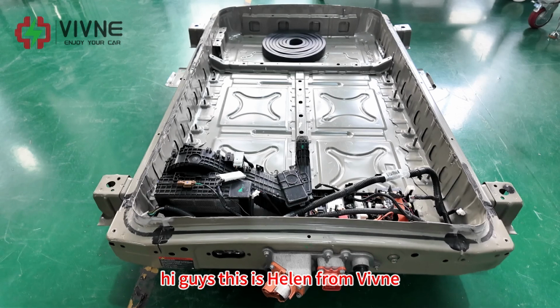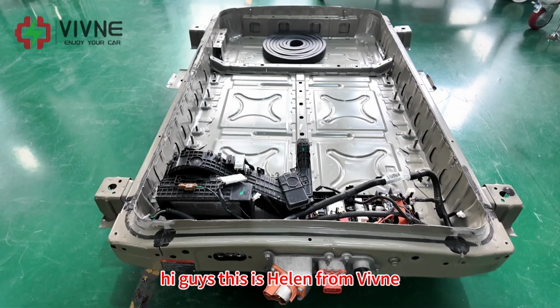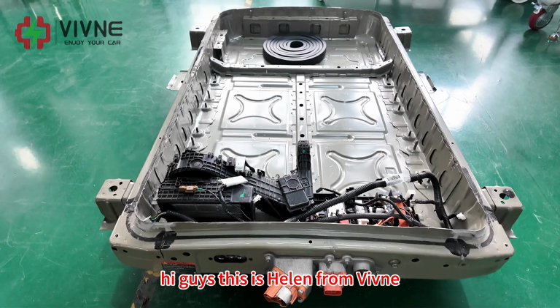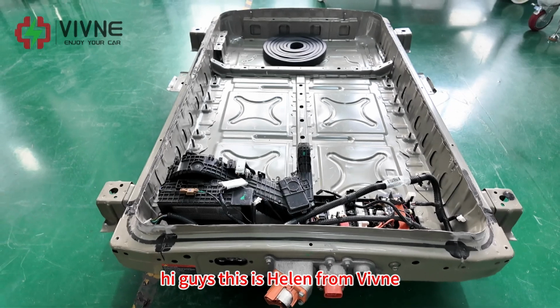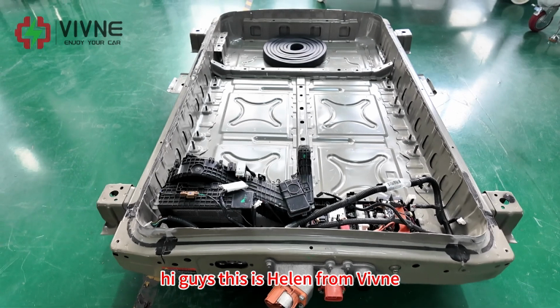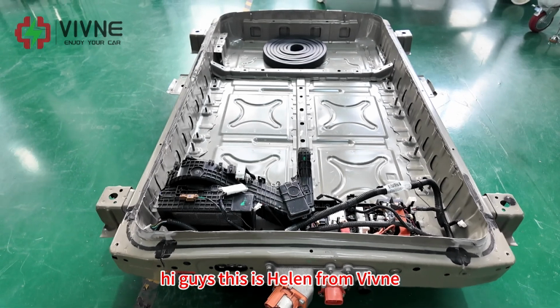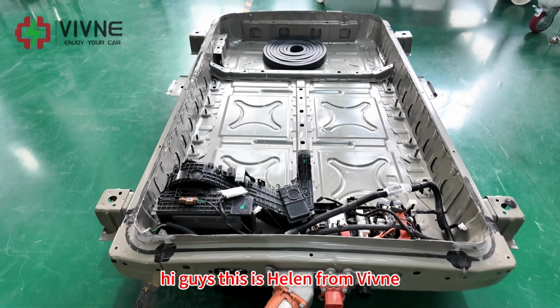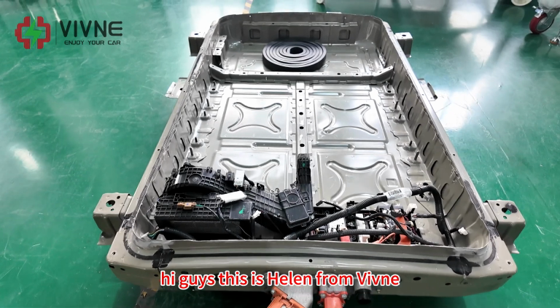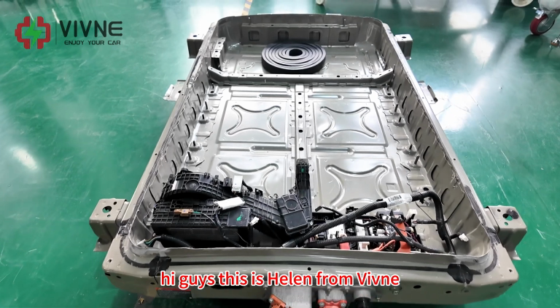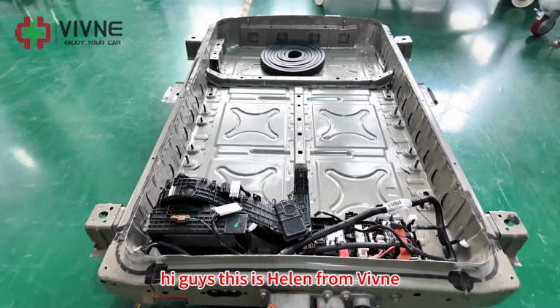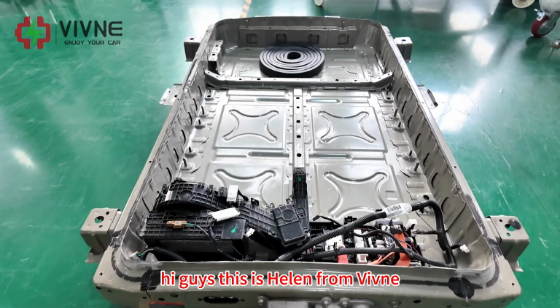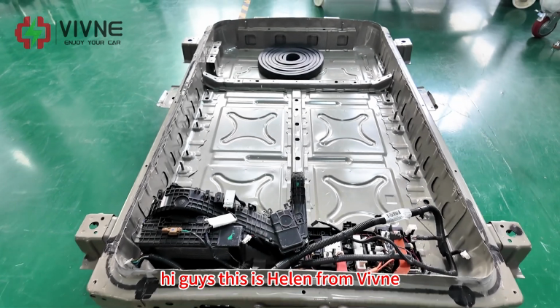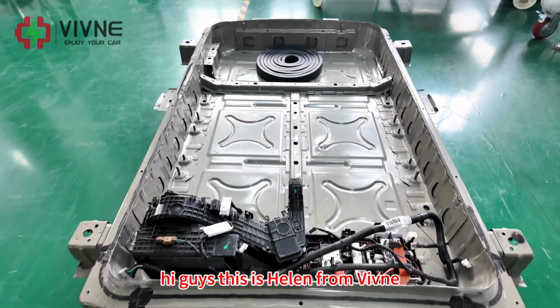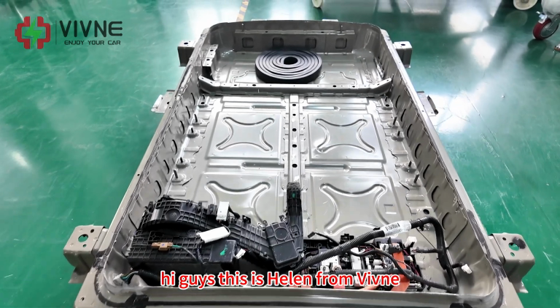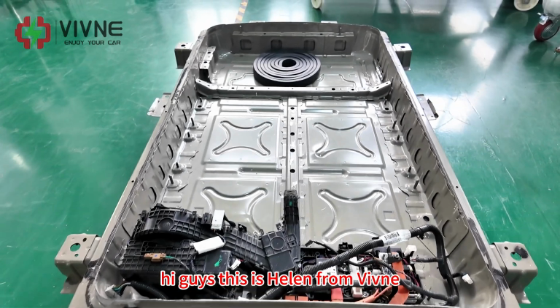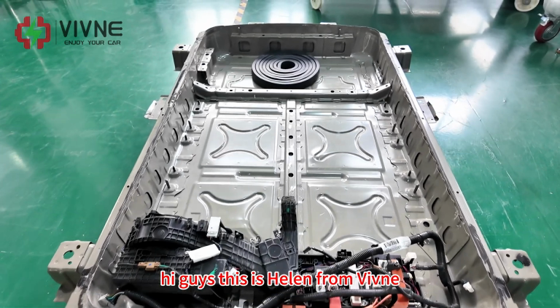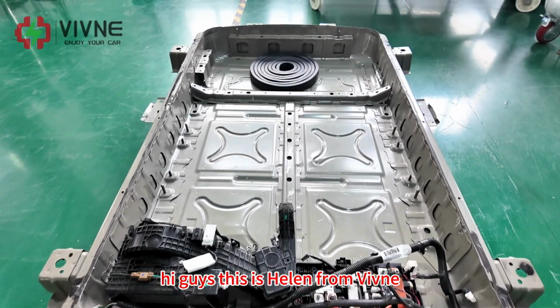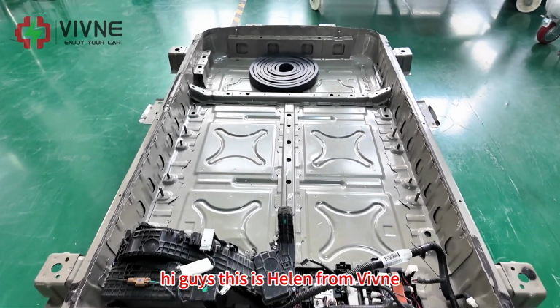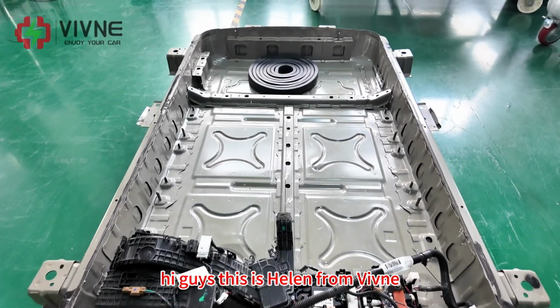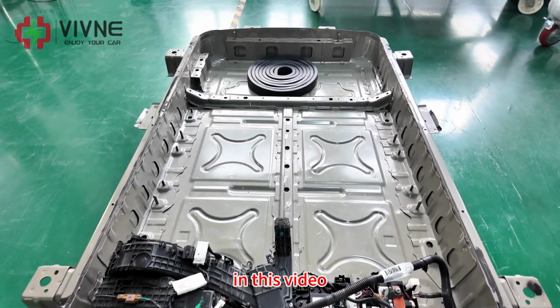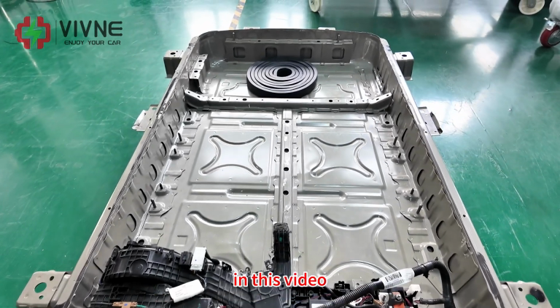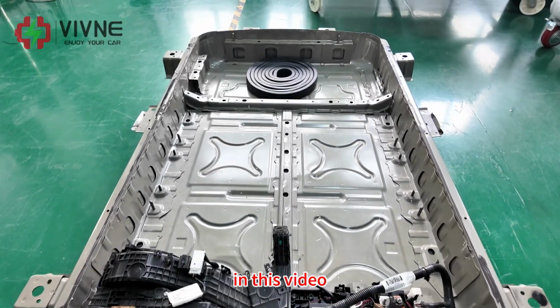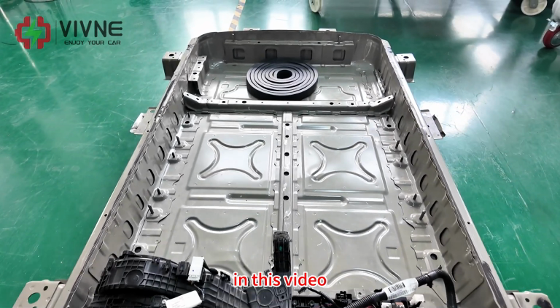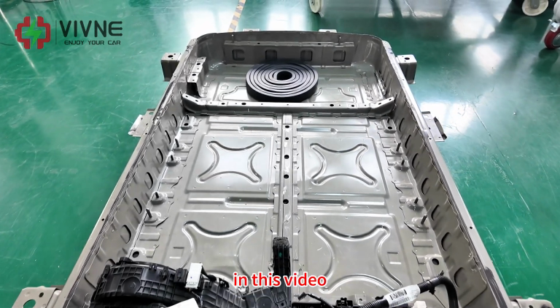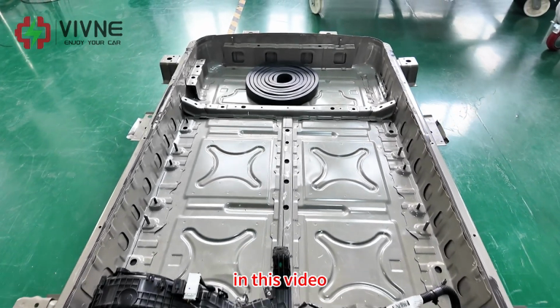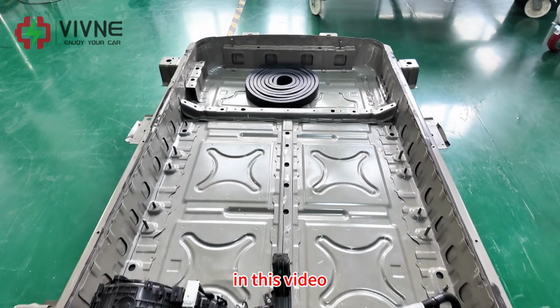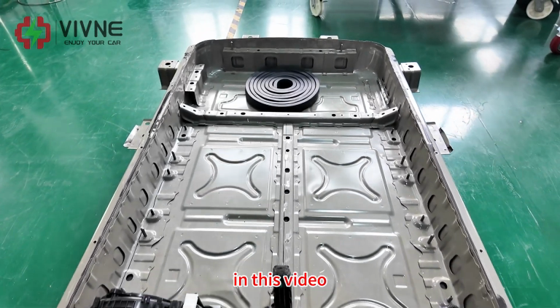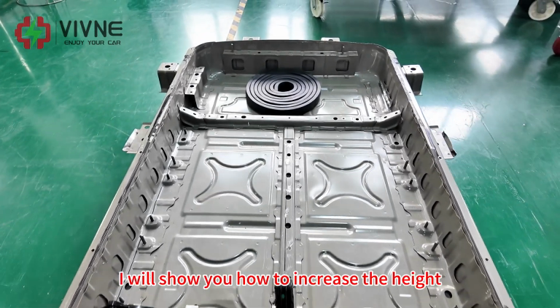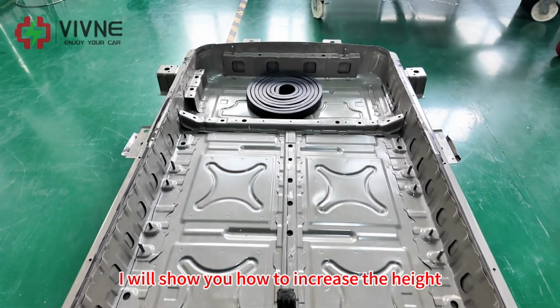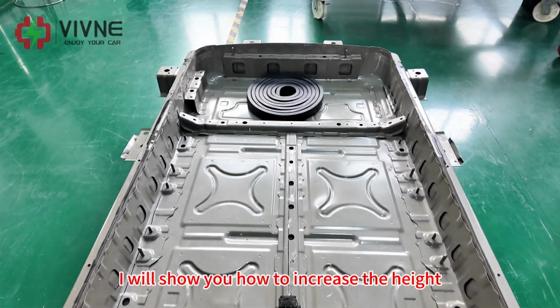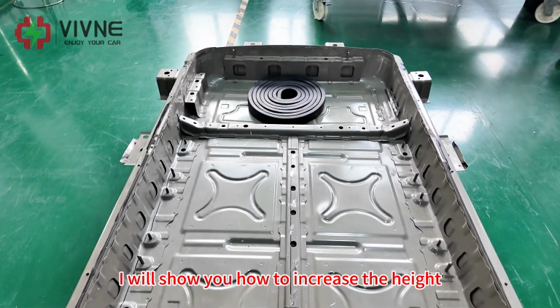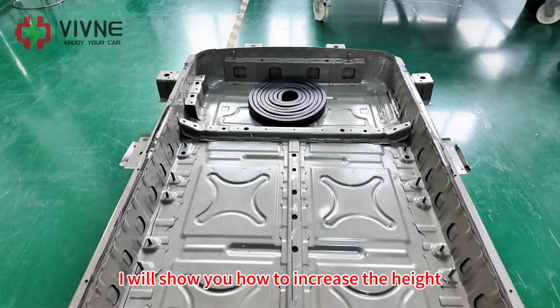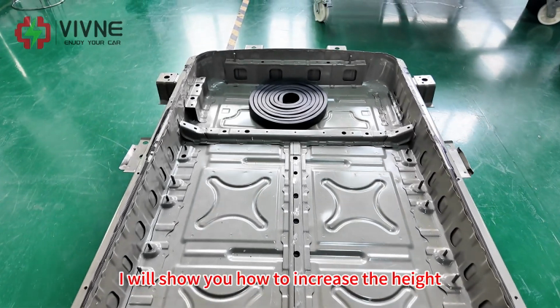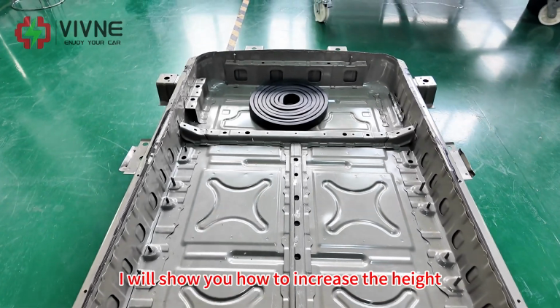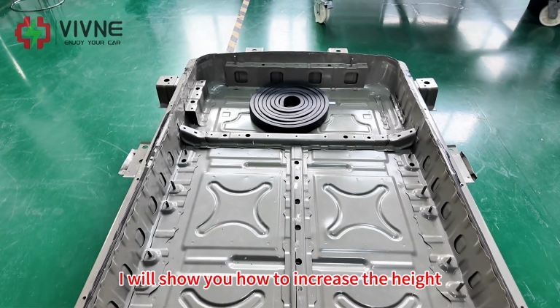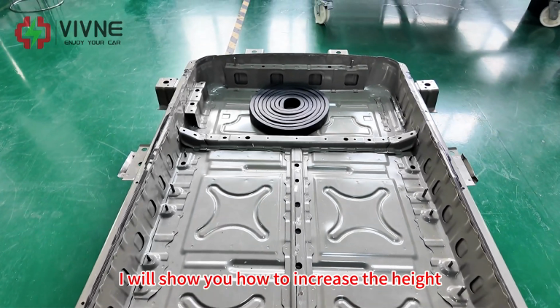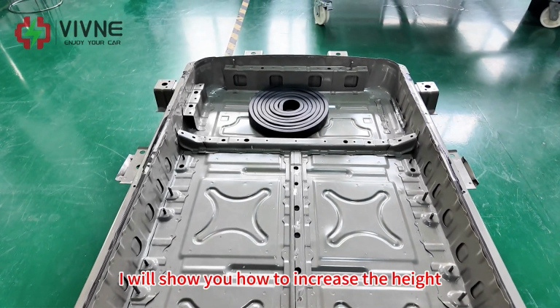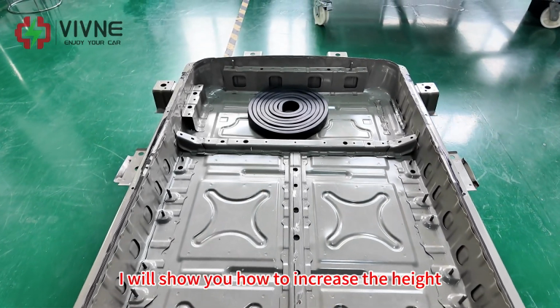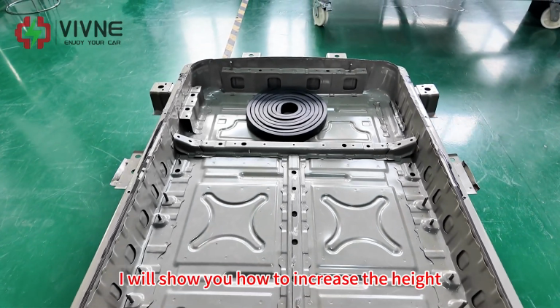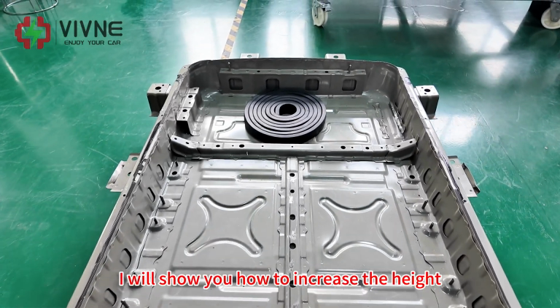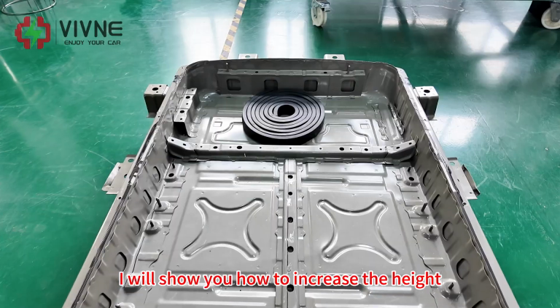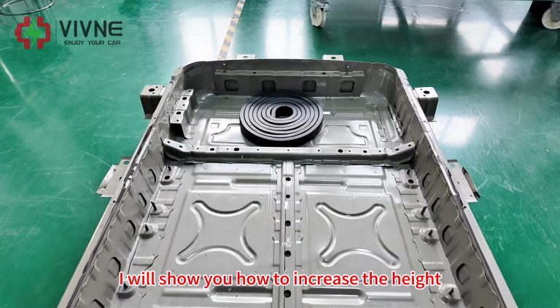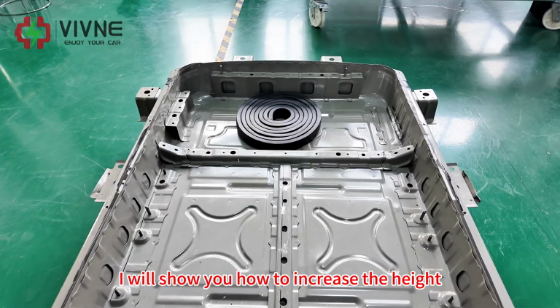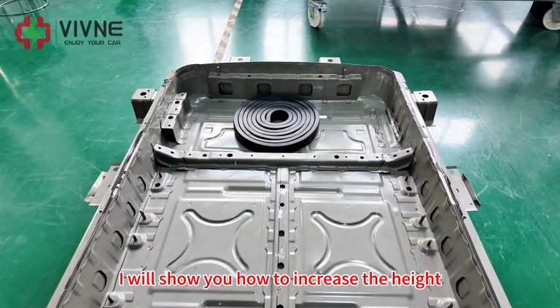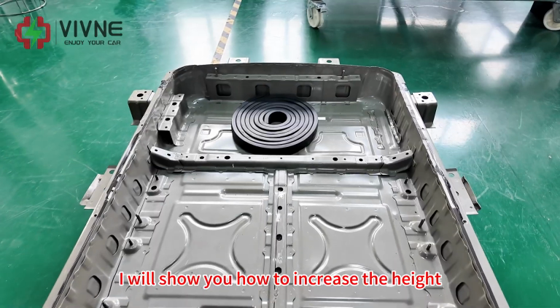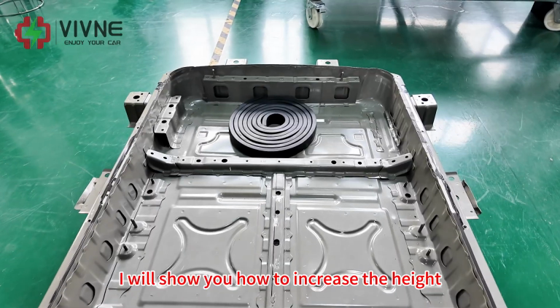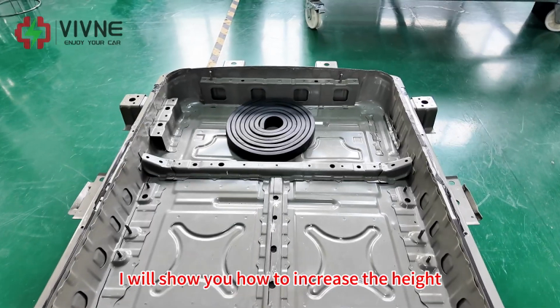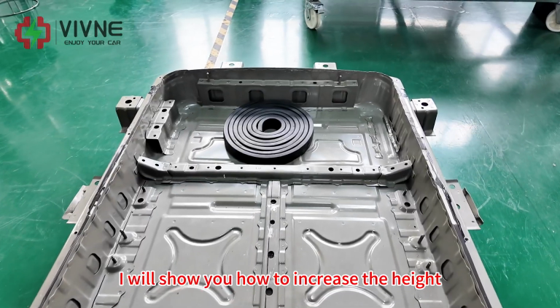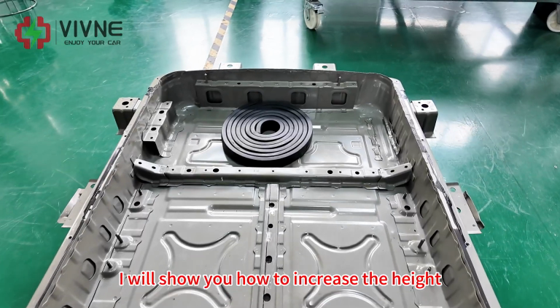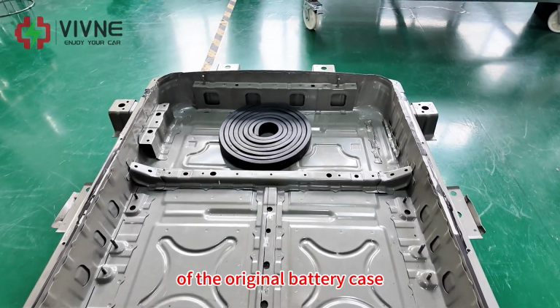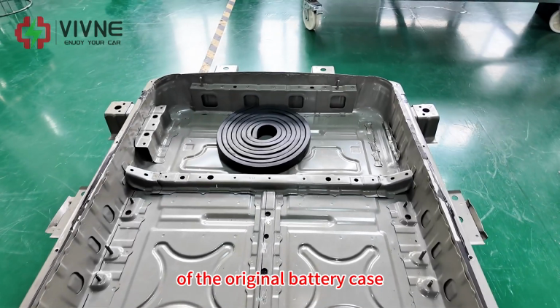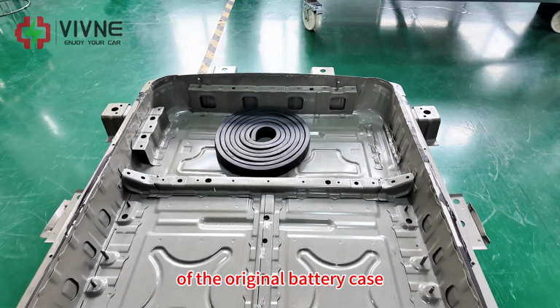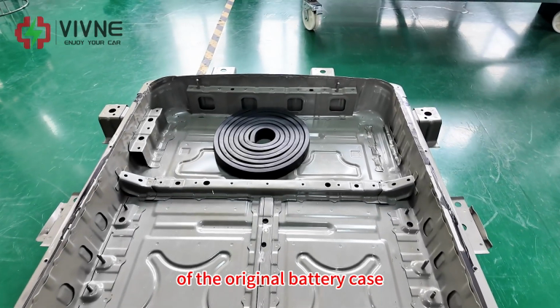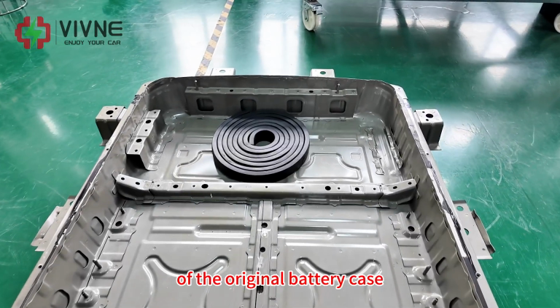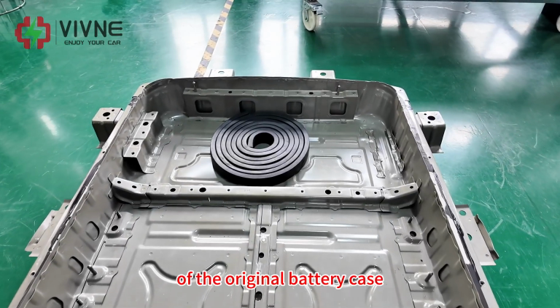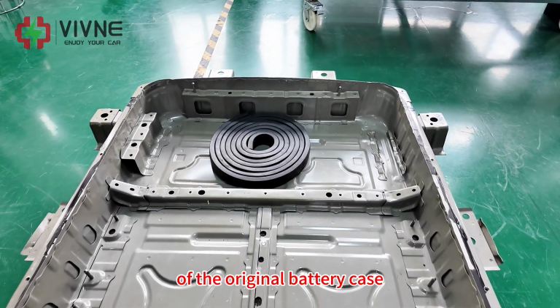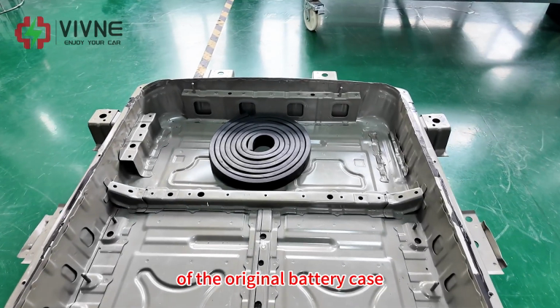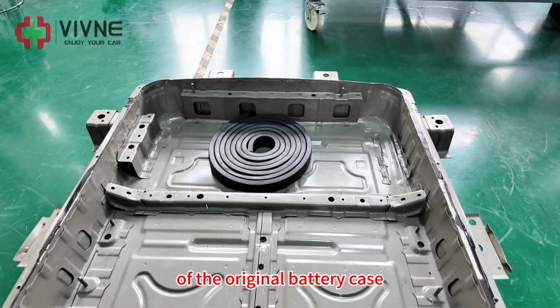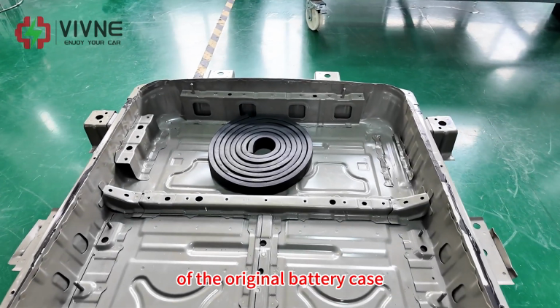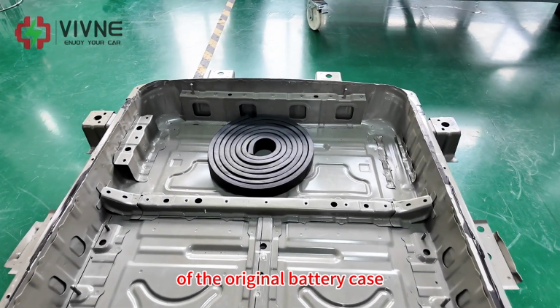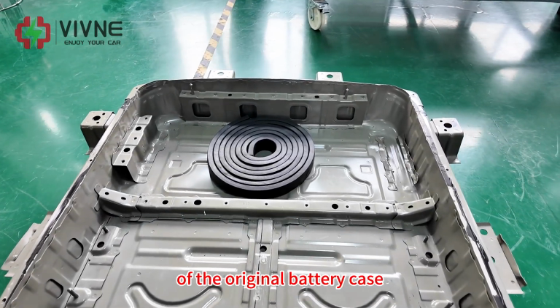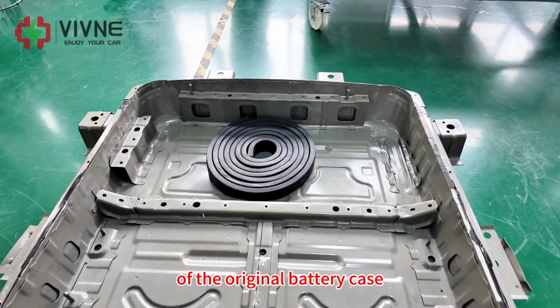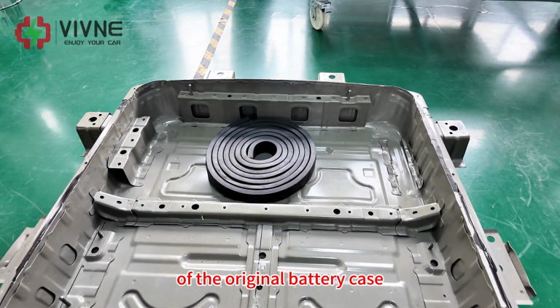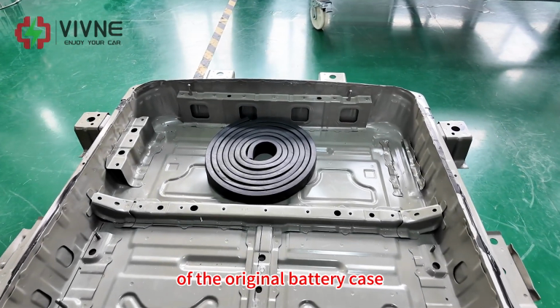Hi guys, this is Helen from Vivina. In this video, I will show you how to increase the height of the original battery case.